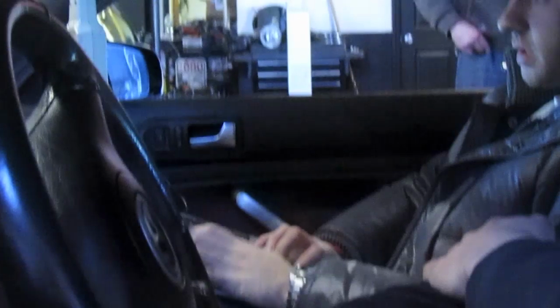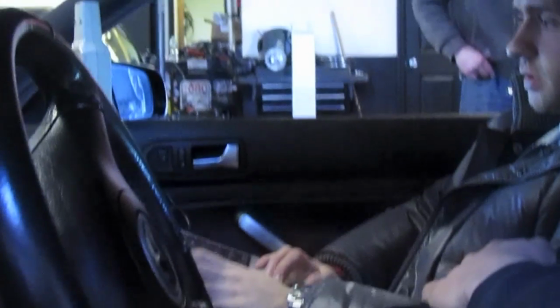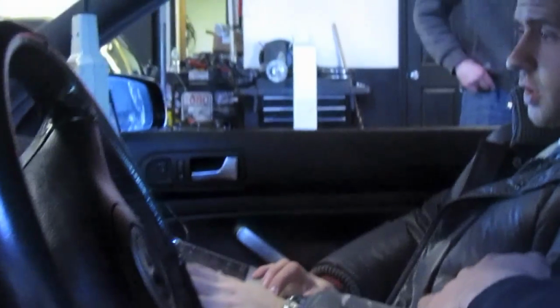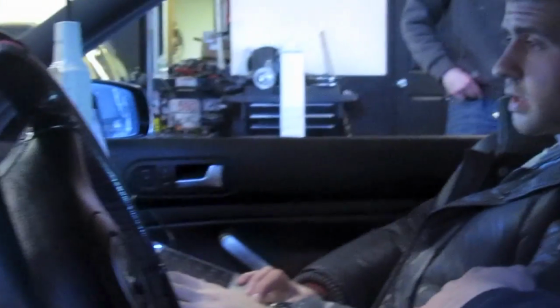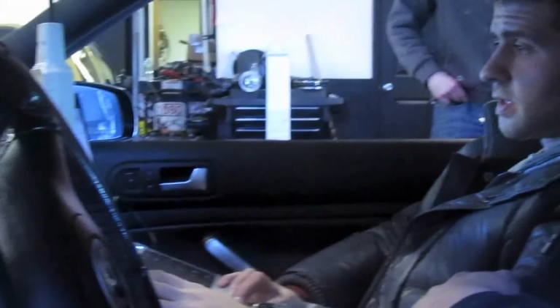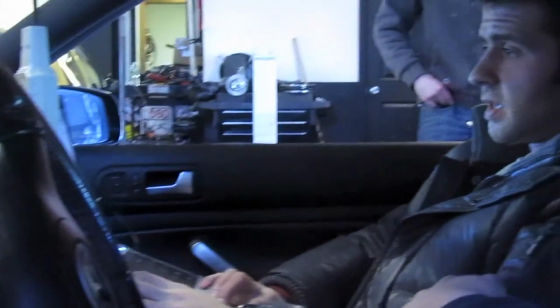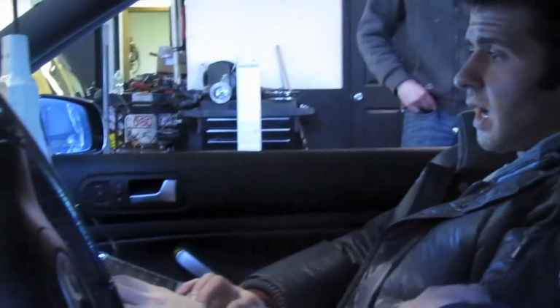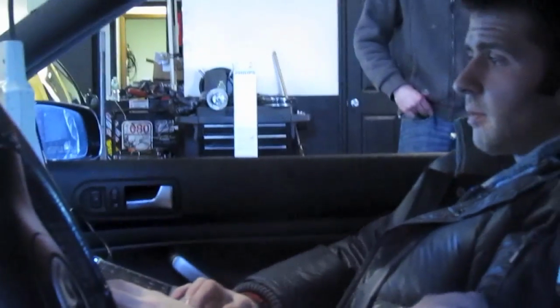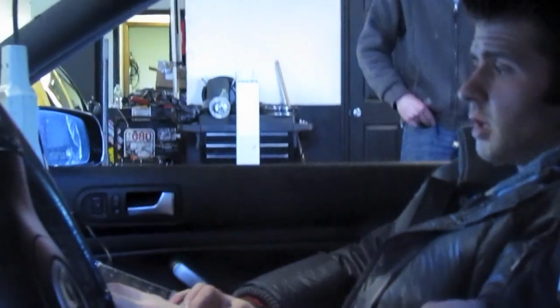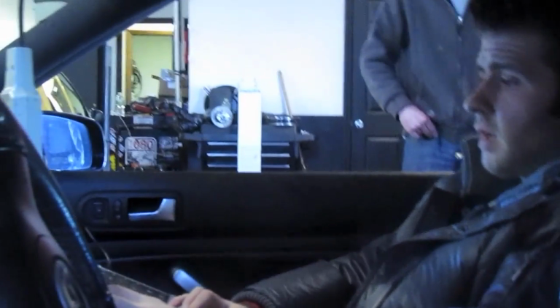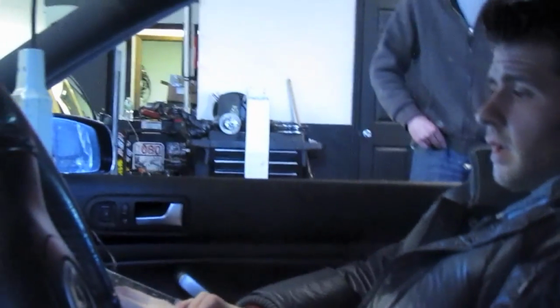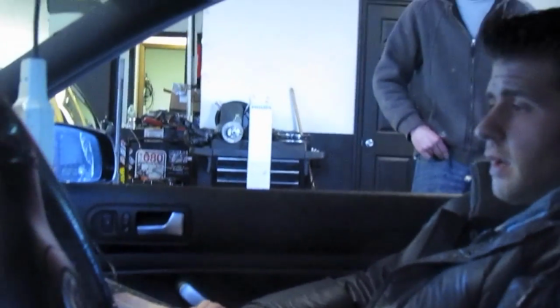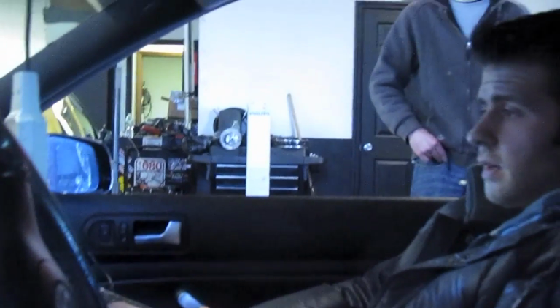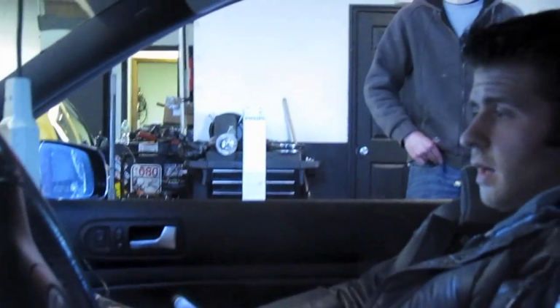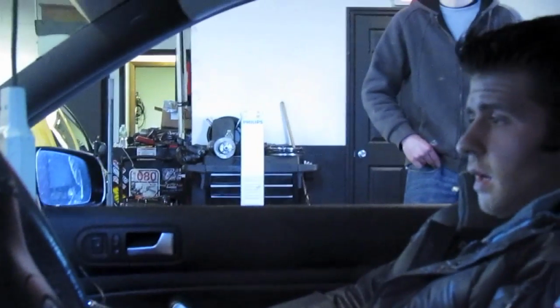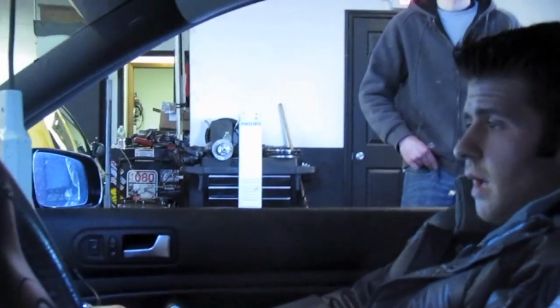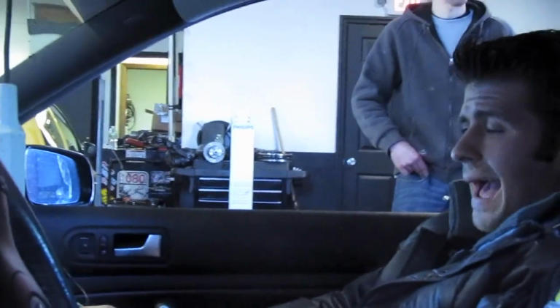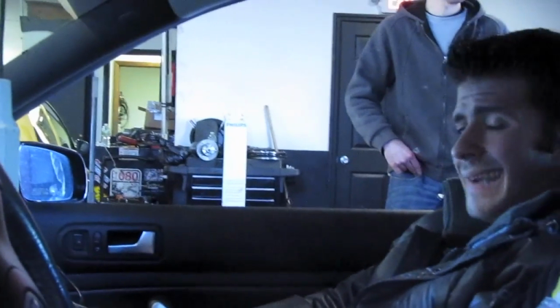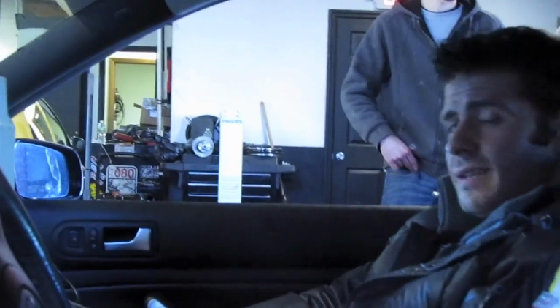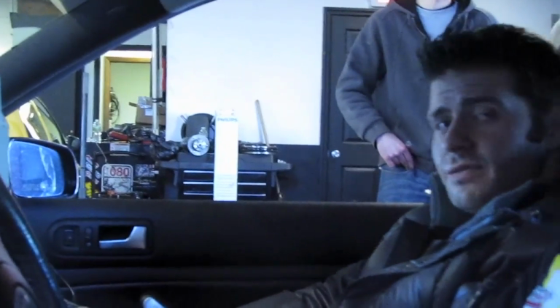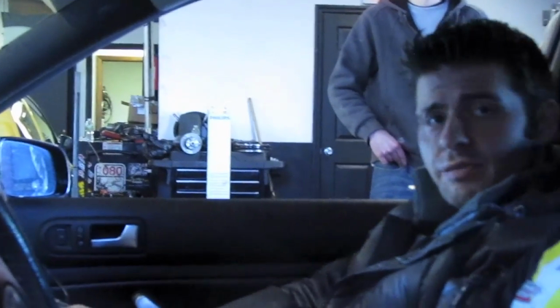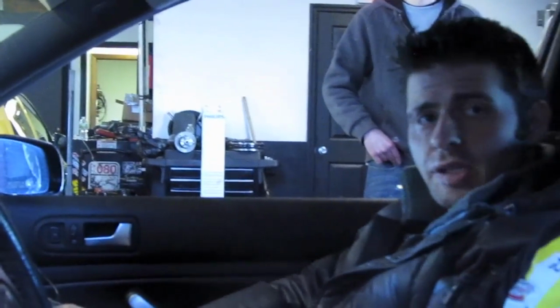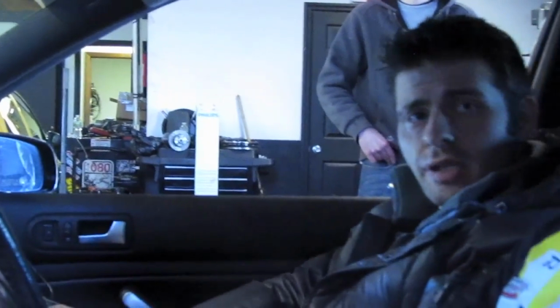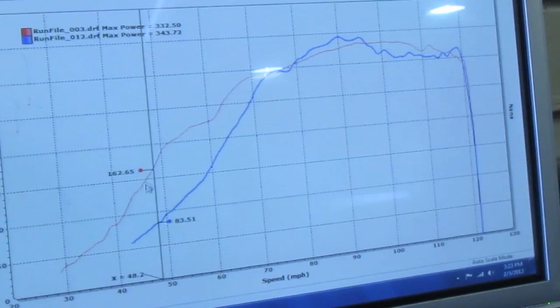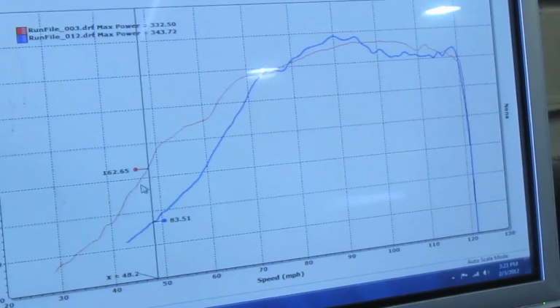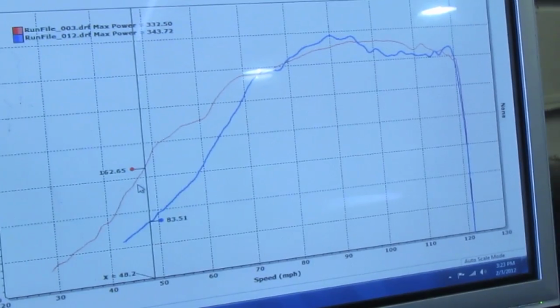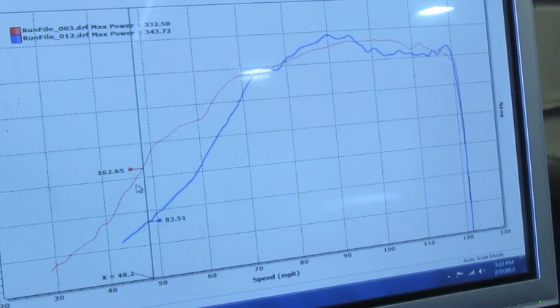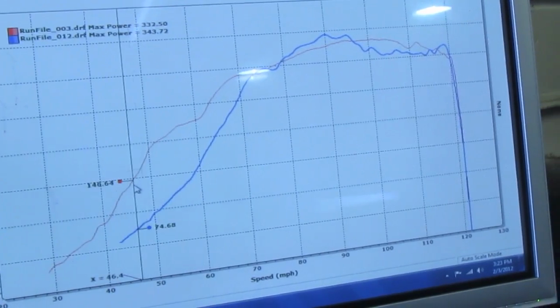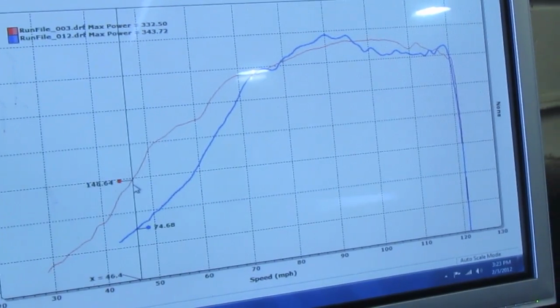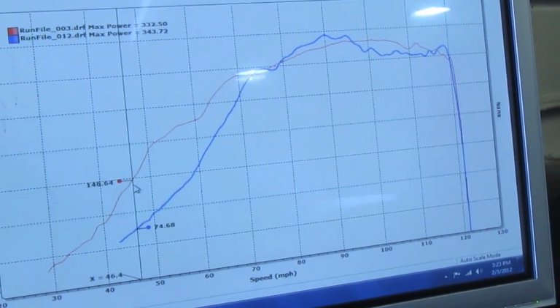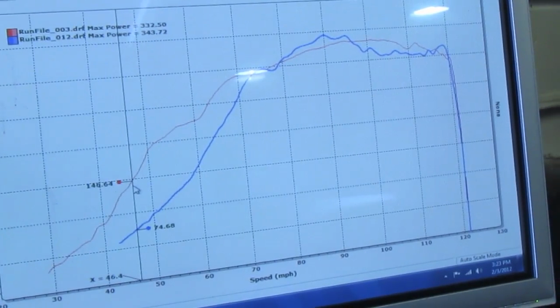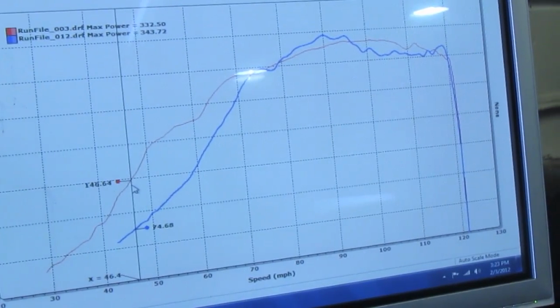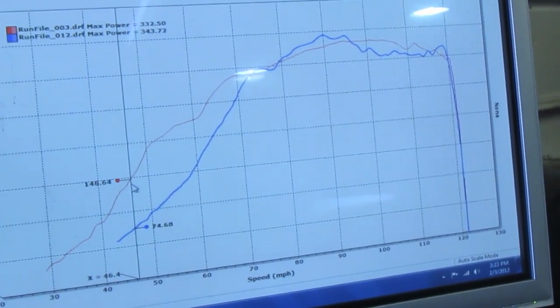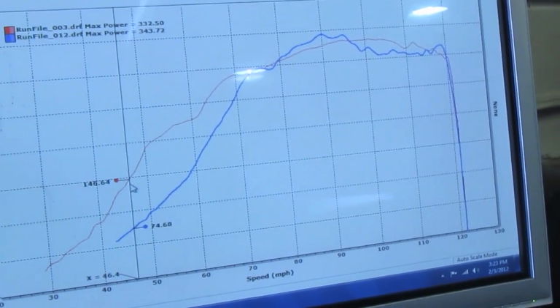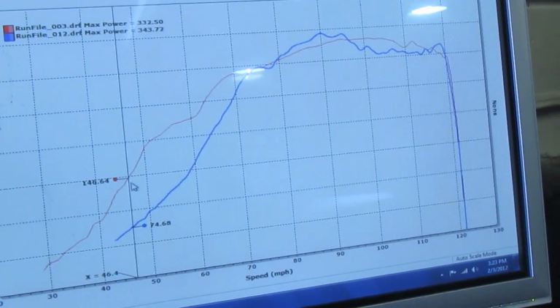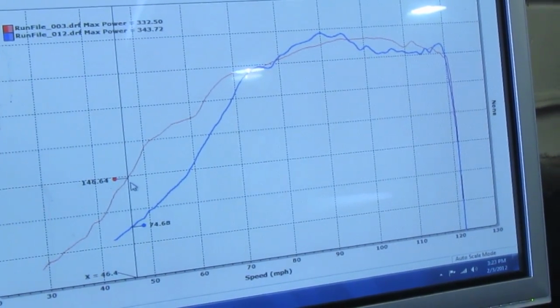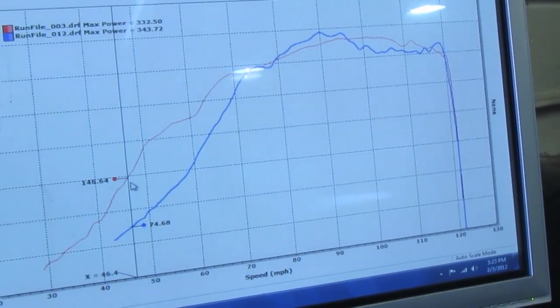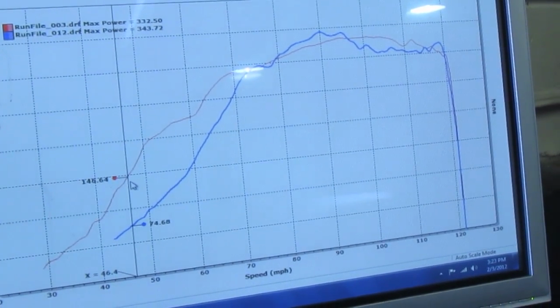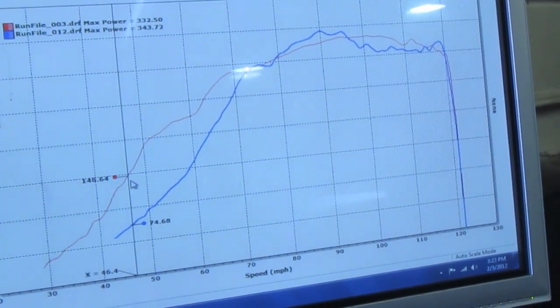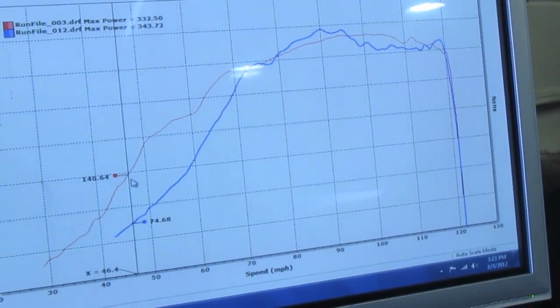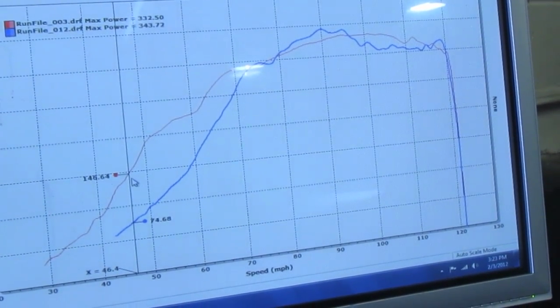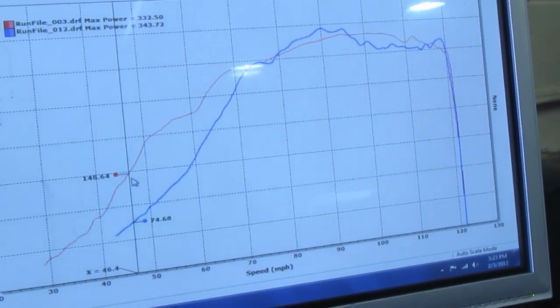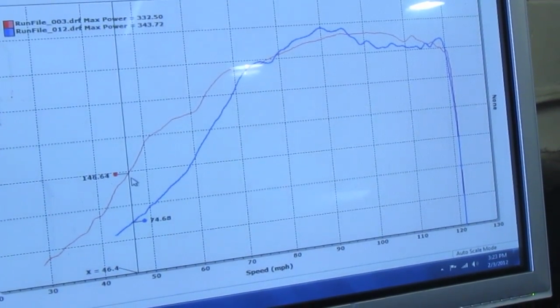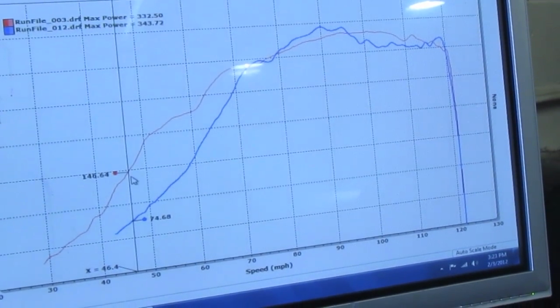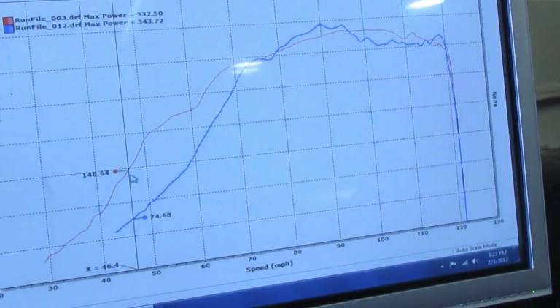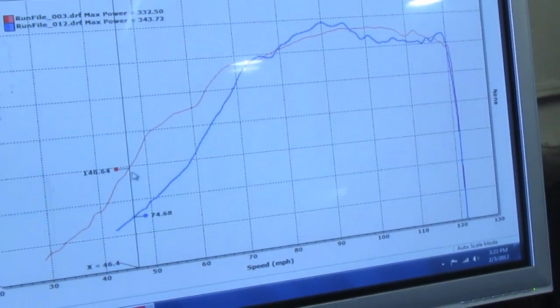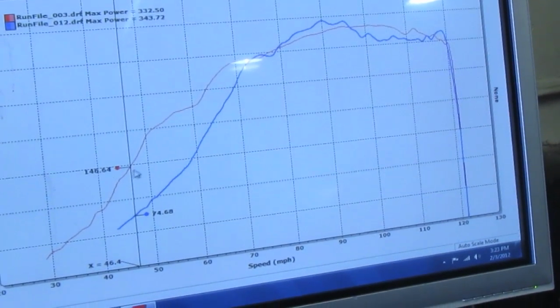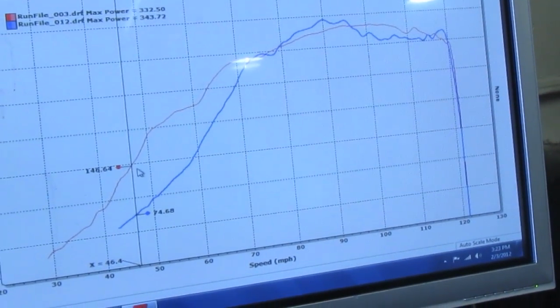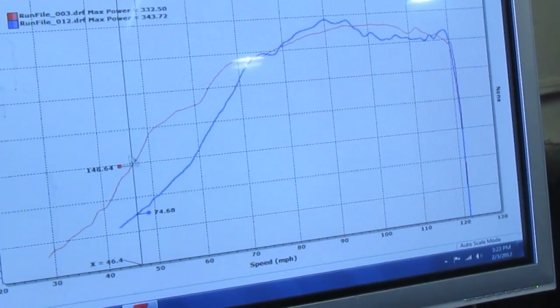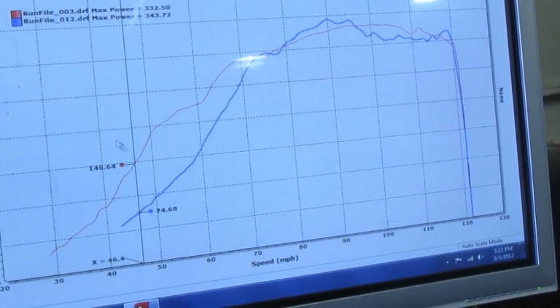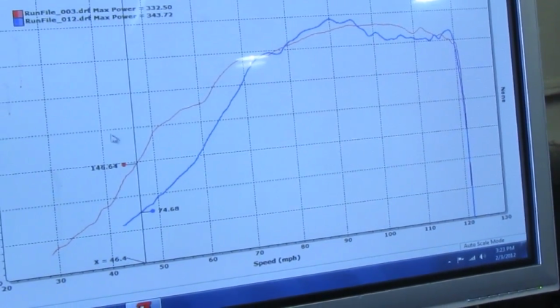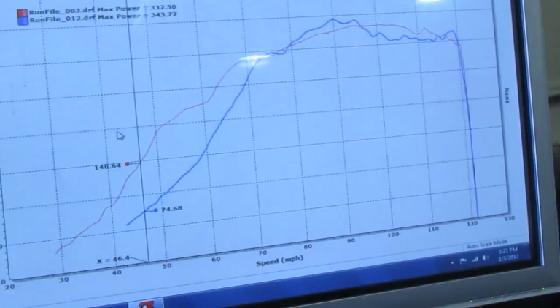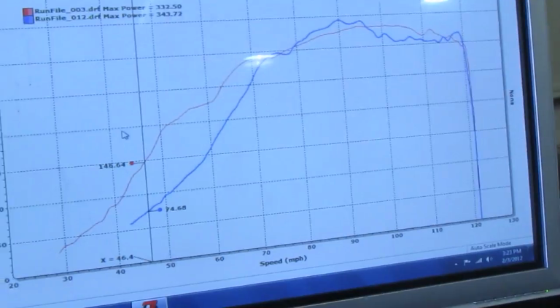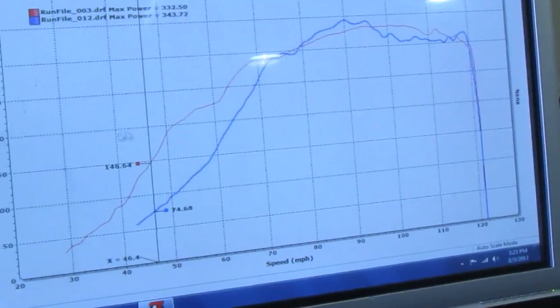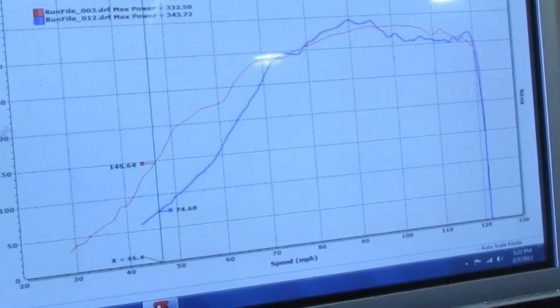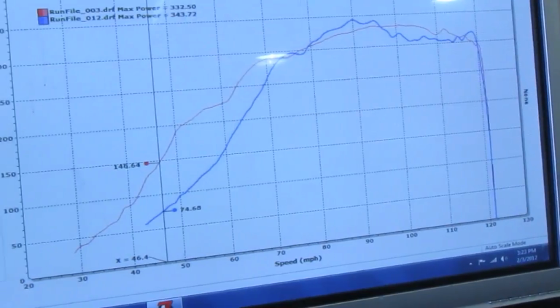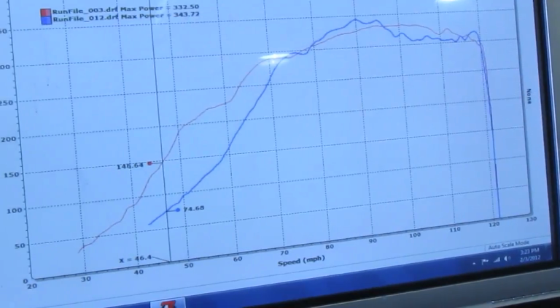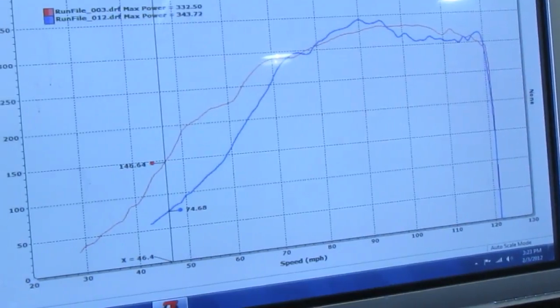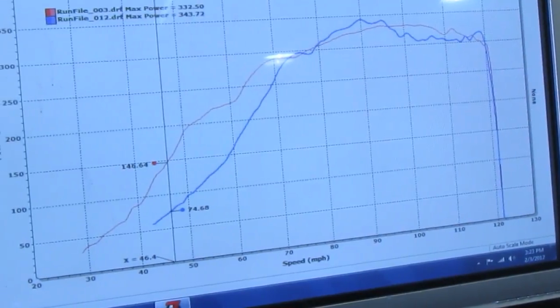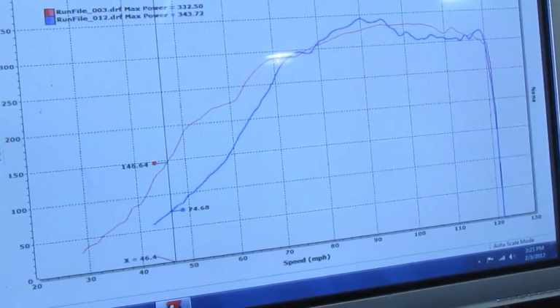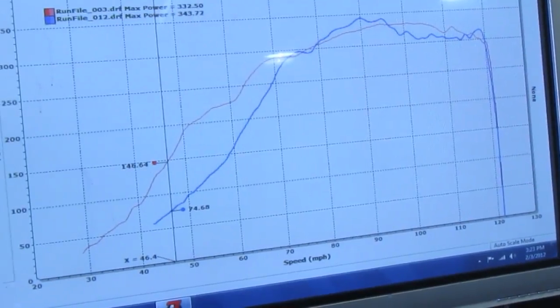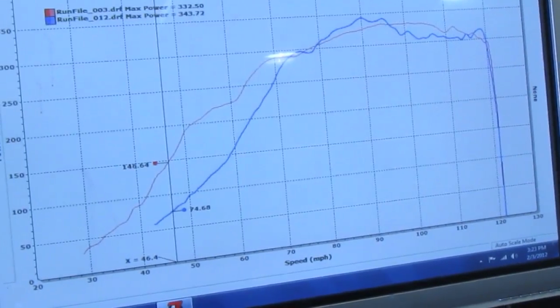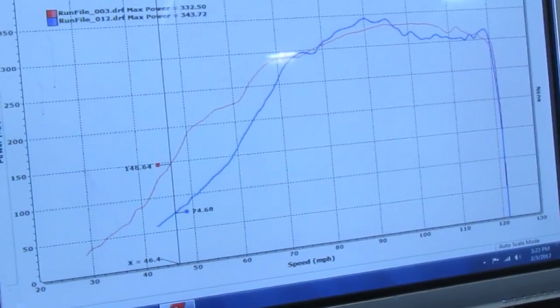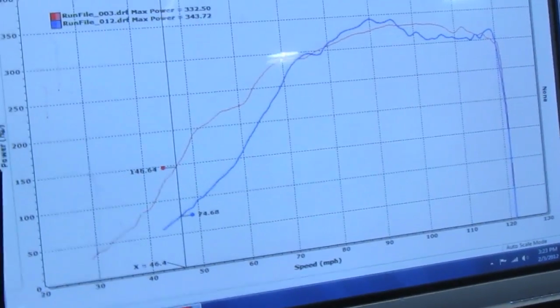Same bottom line. This is just timing and accuracy. 2871 power with spool up much closer to a stock turbo.